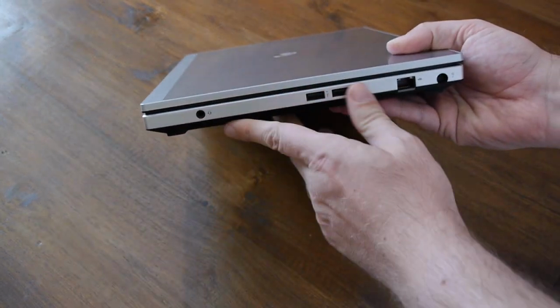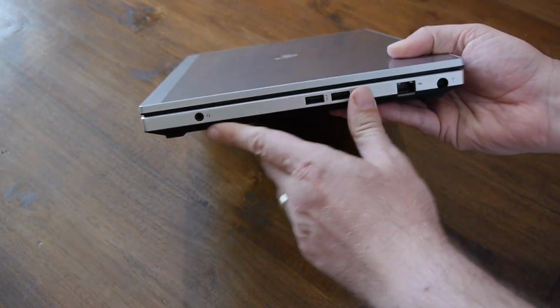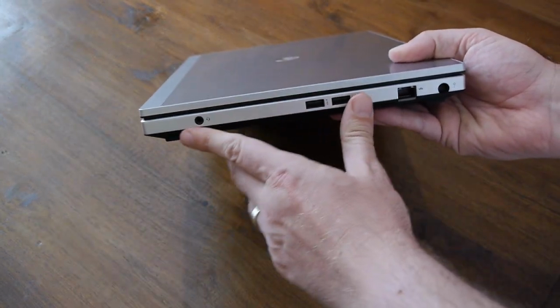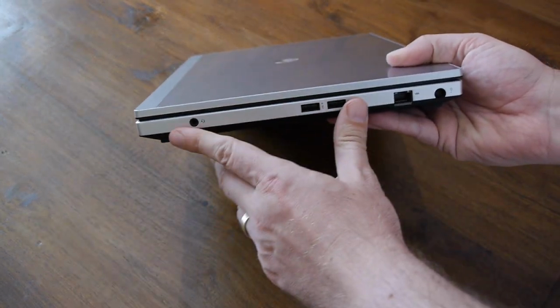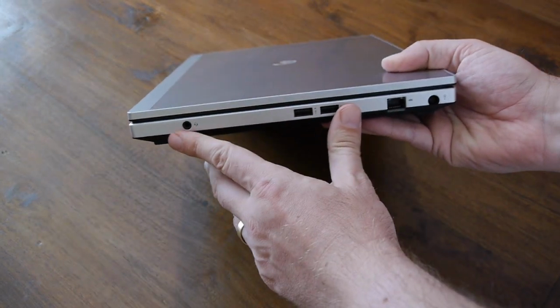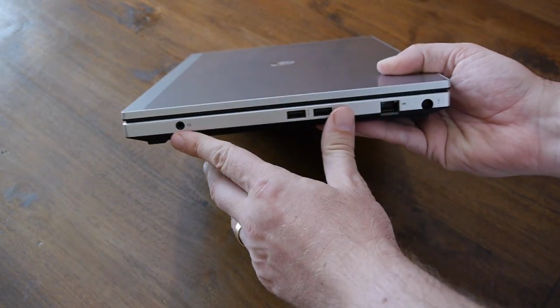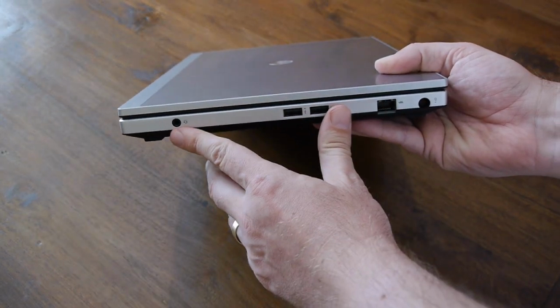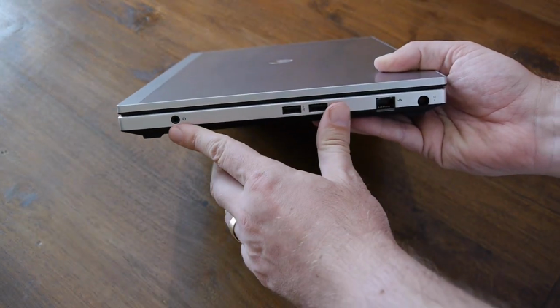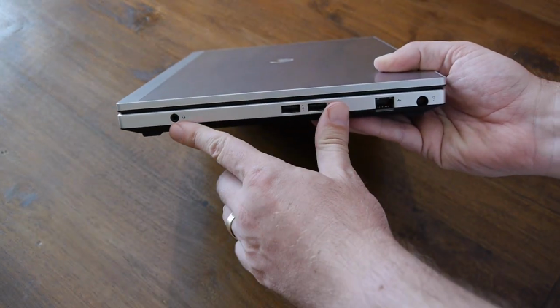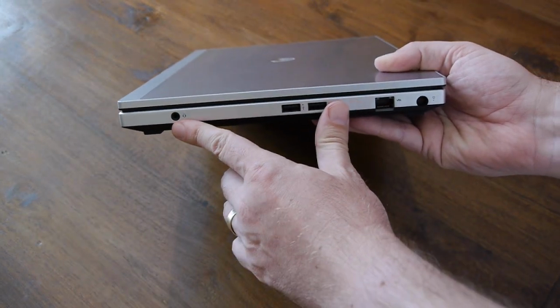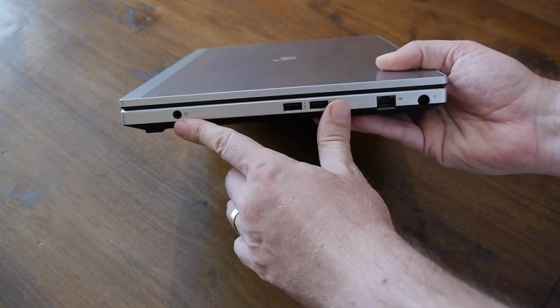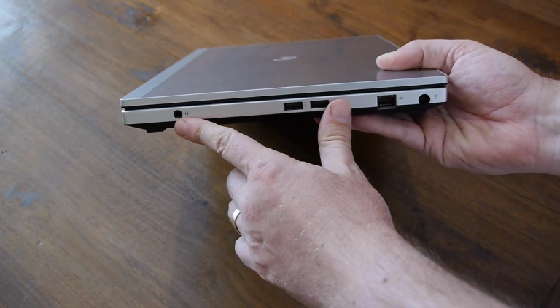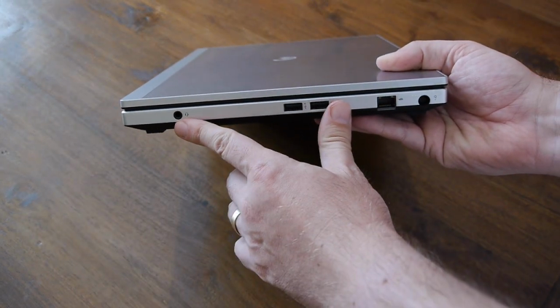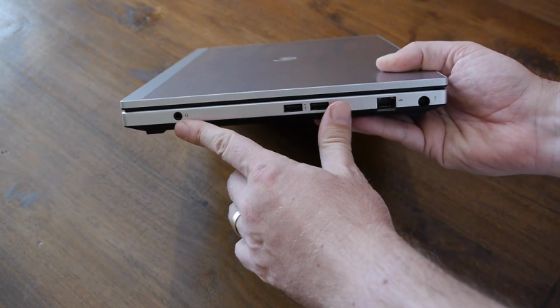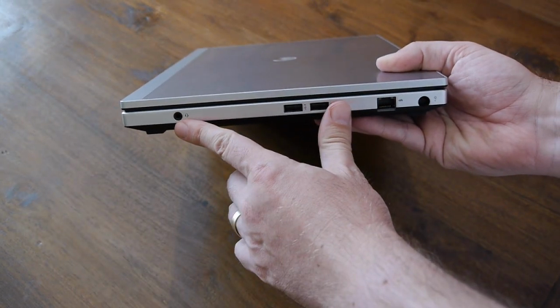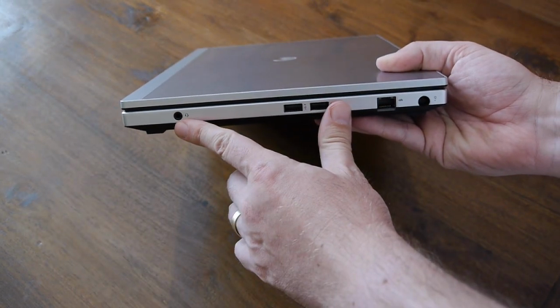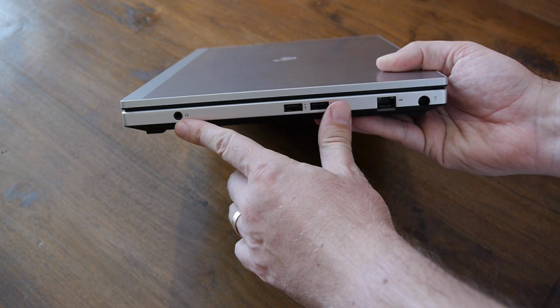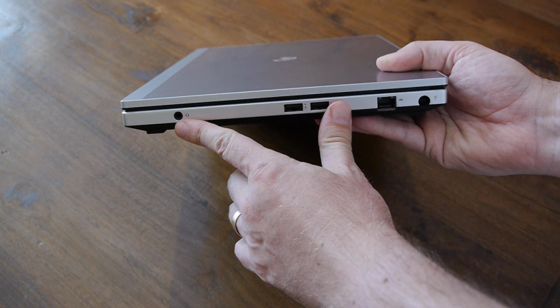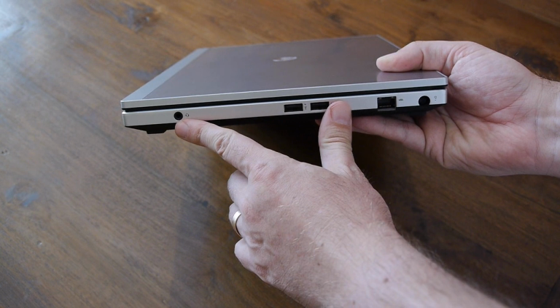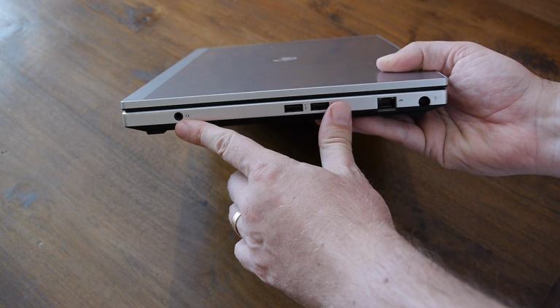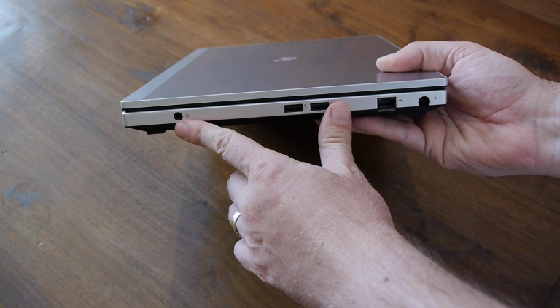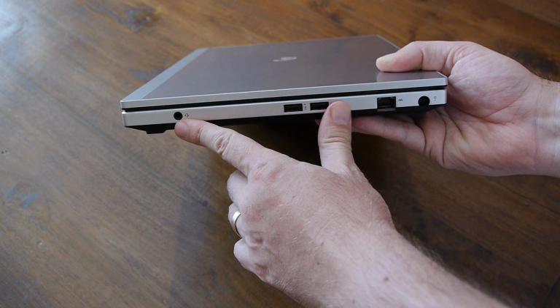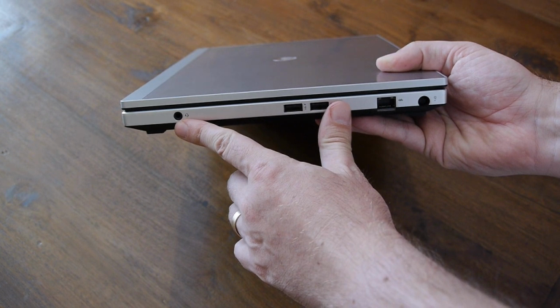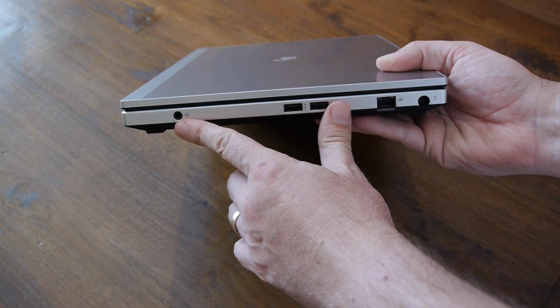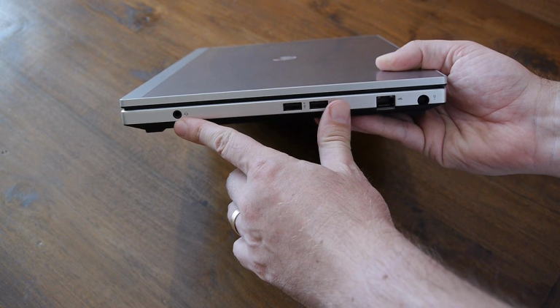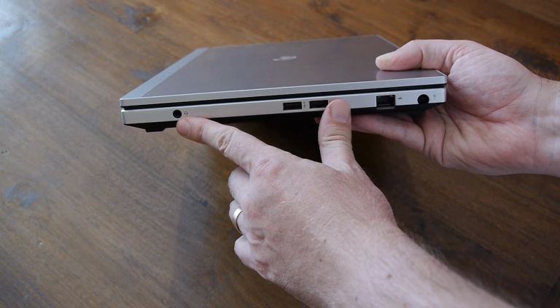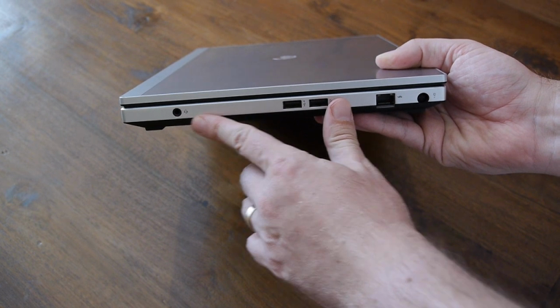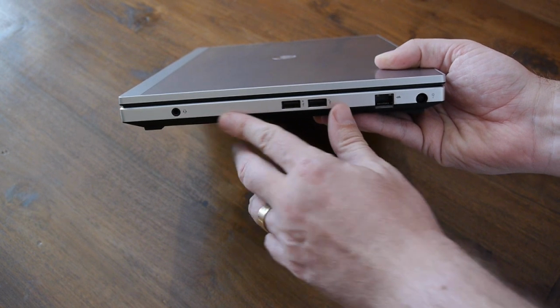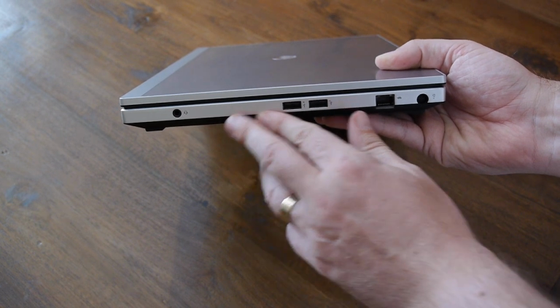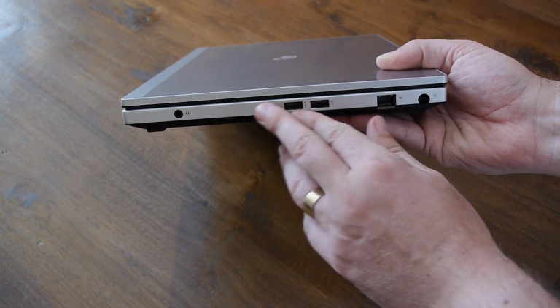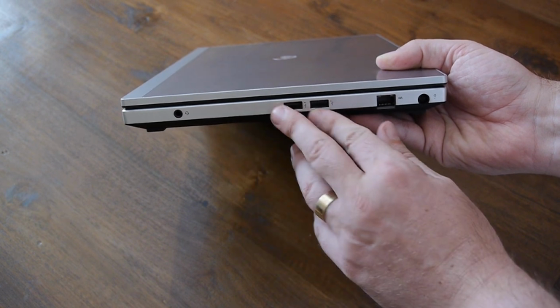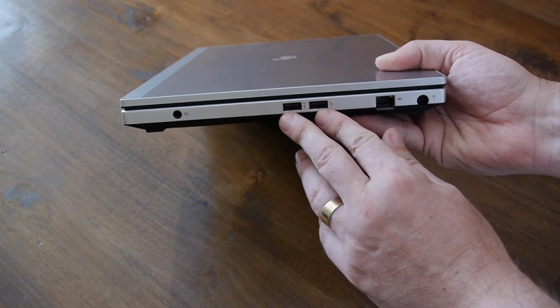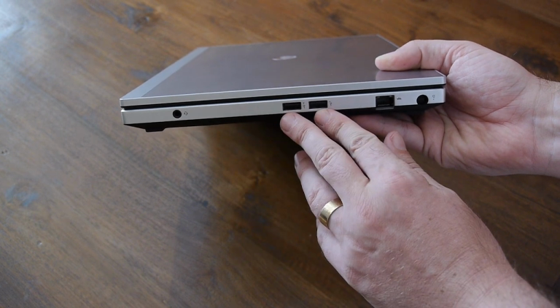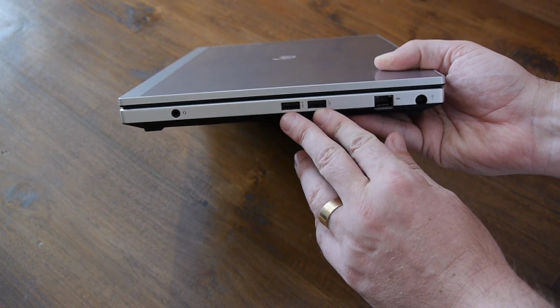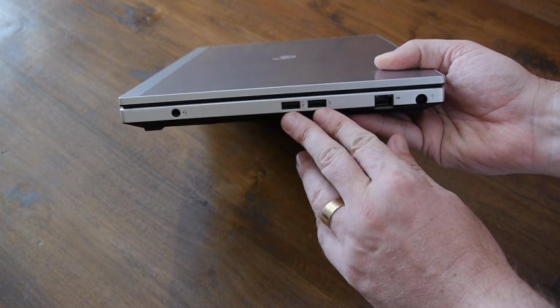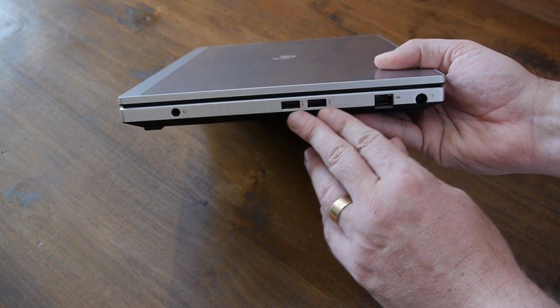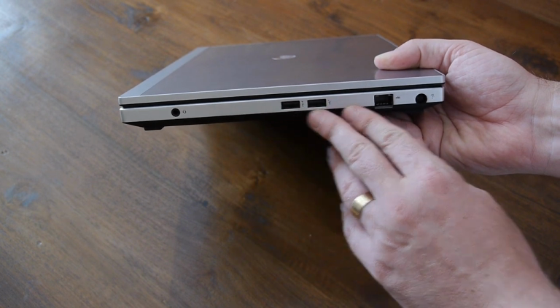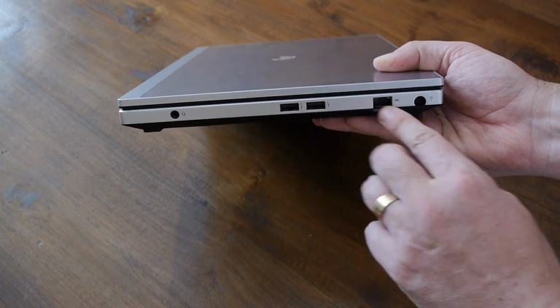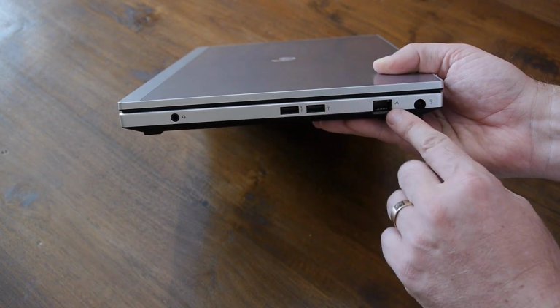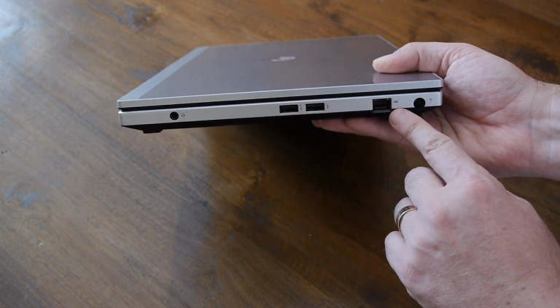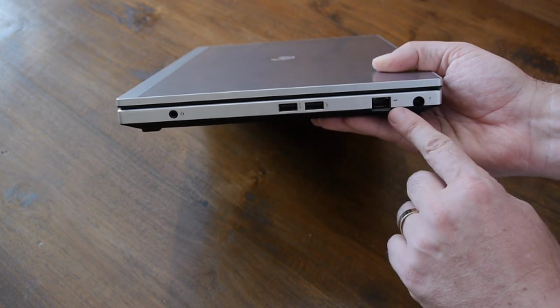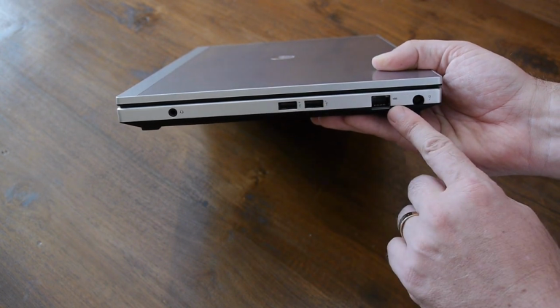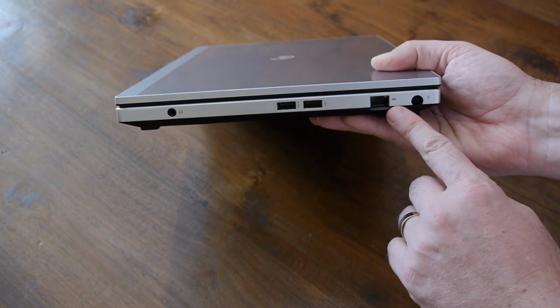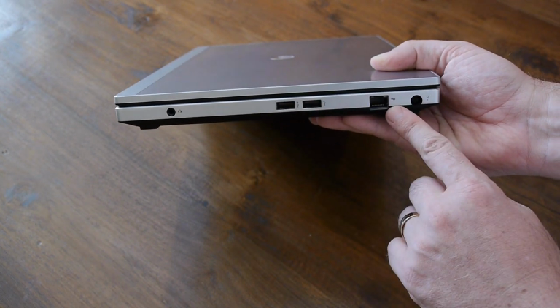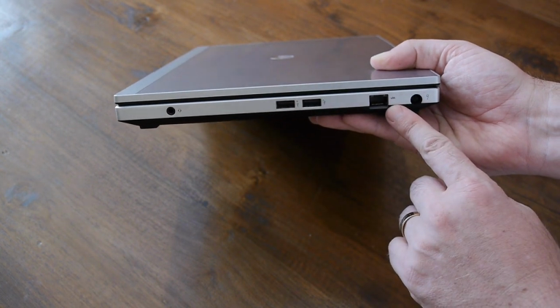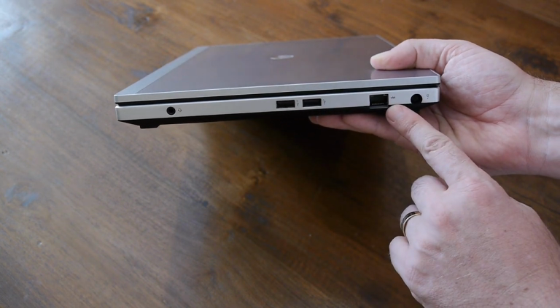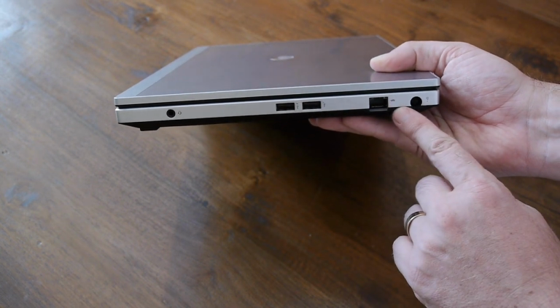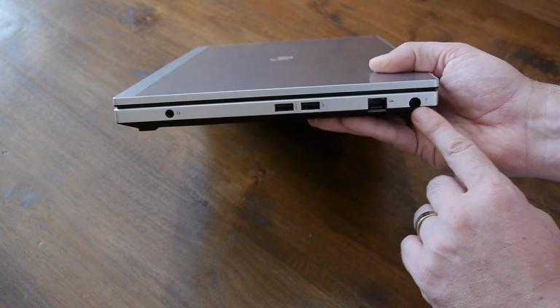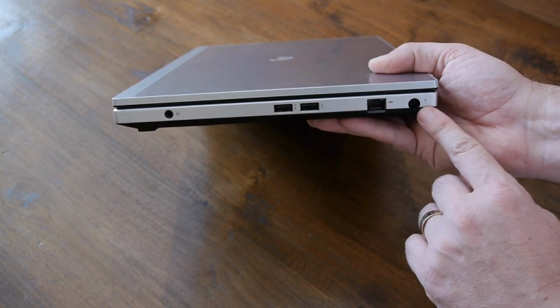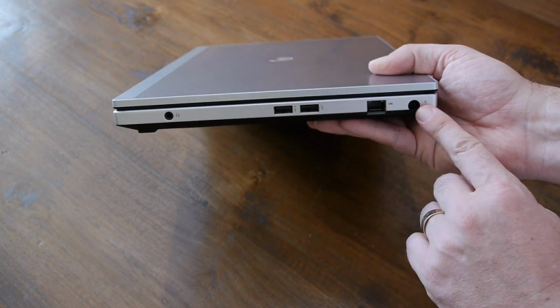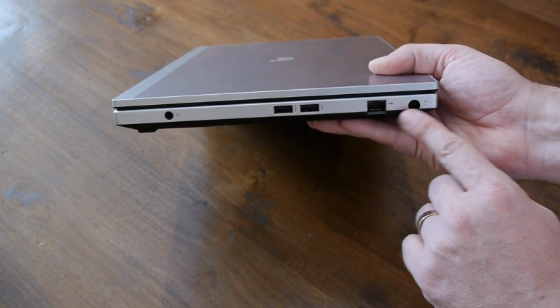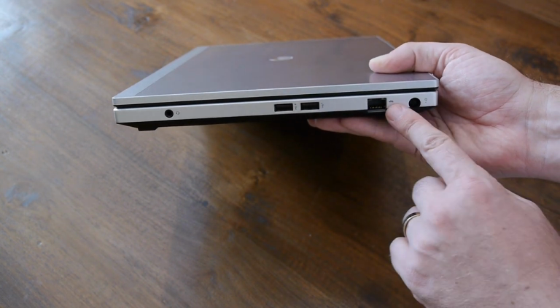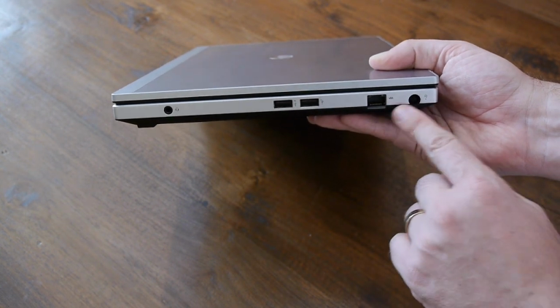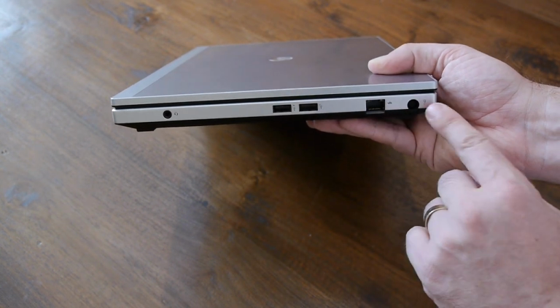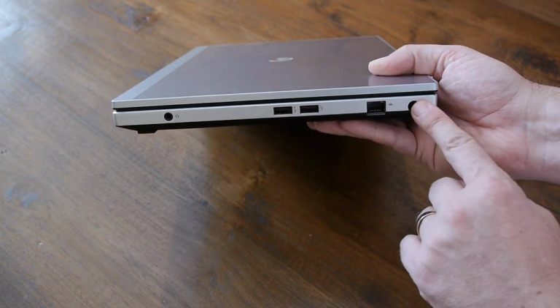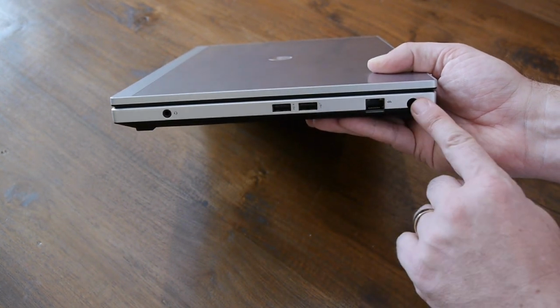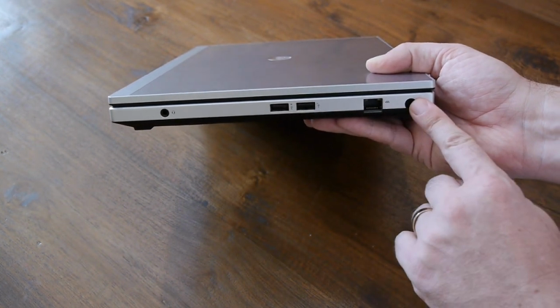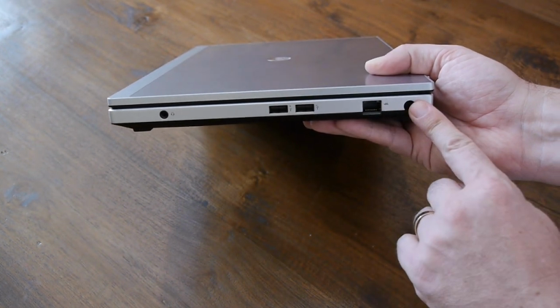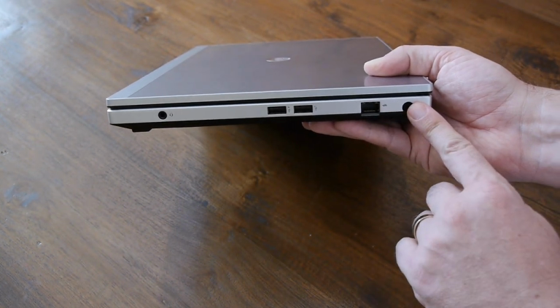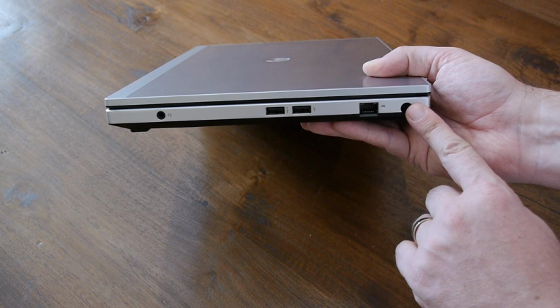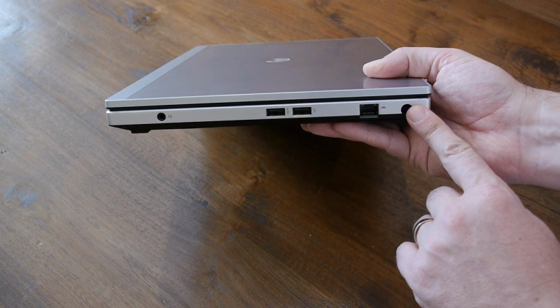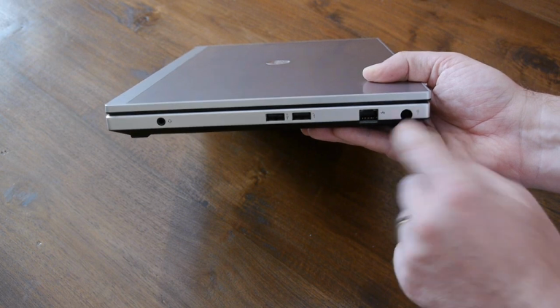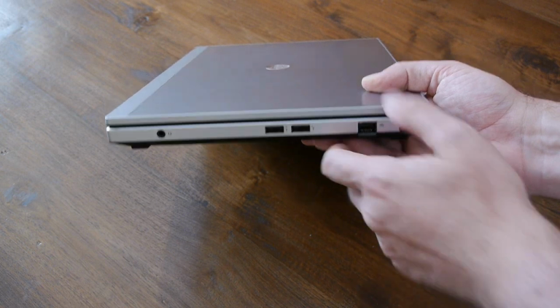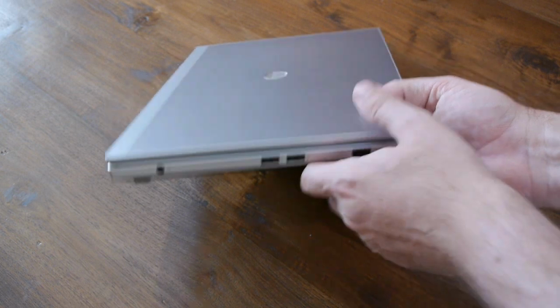On the side you've got a microphone and headphone socket, two USBs, an ethernet network connector, and a power supply.